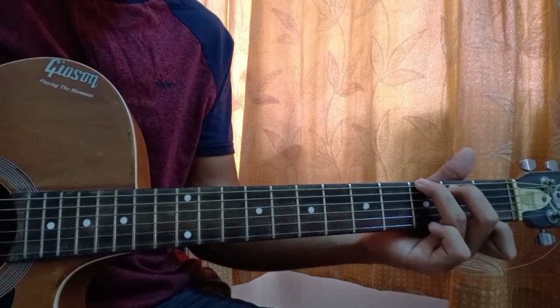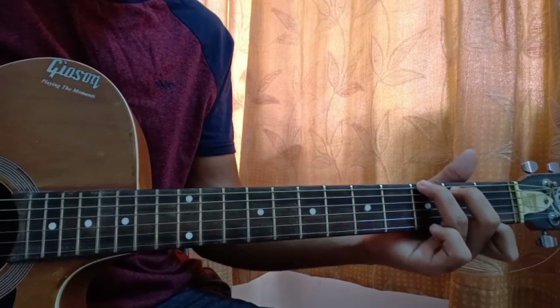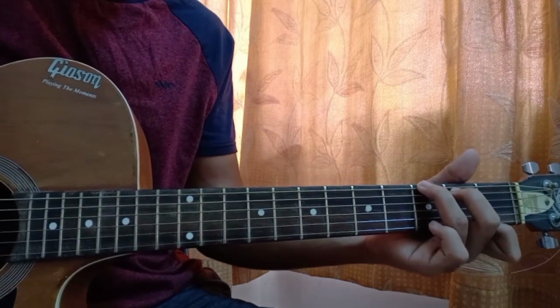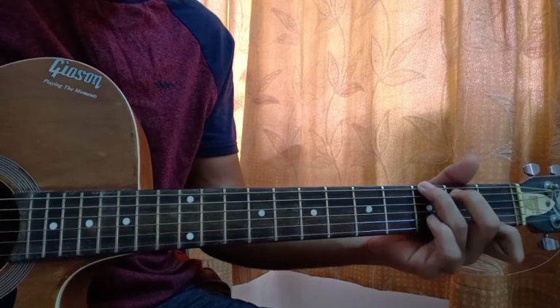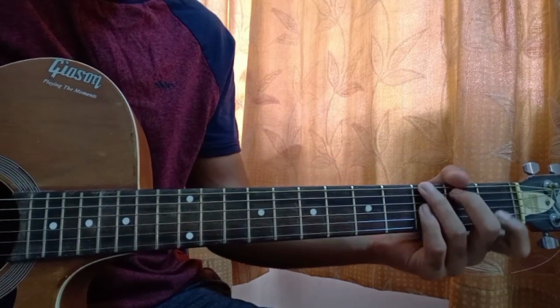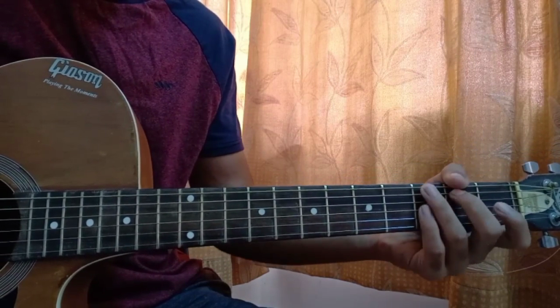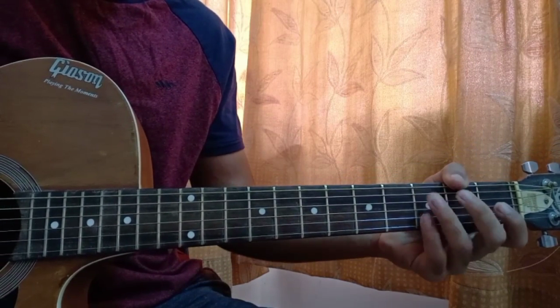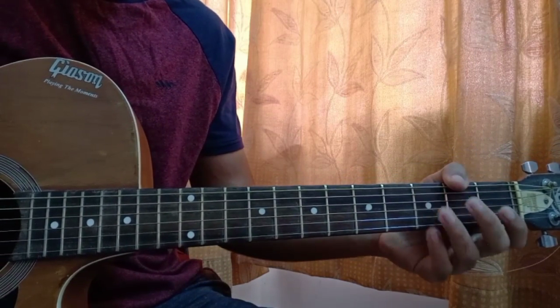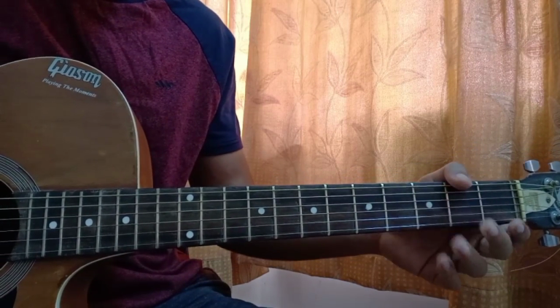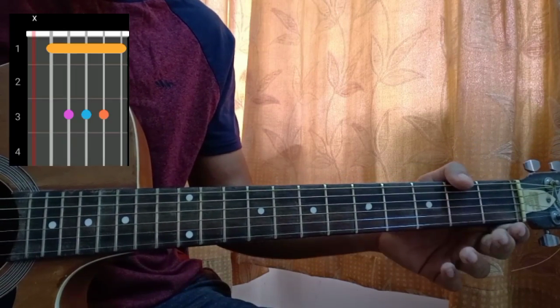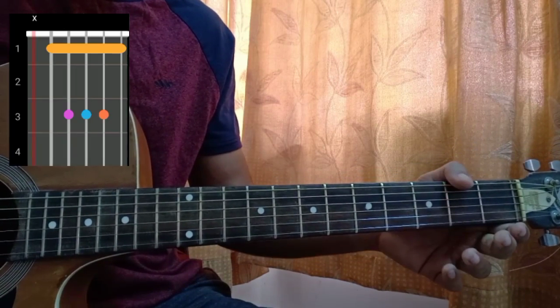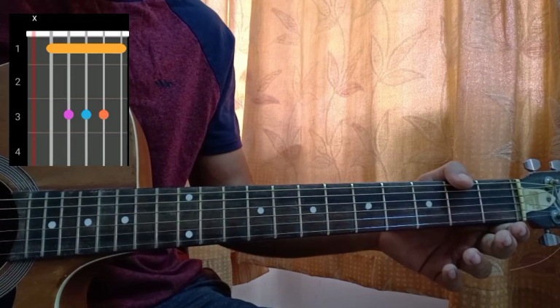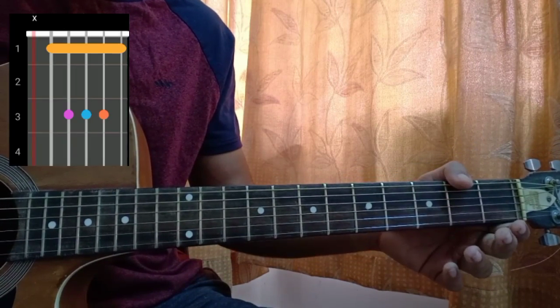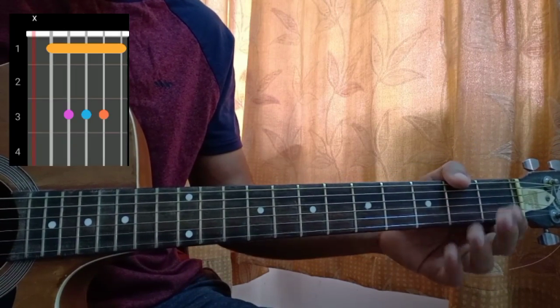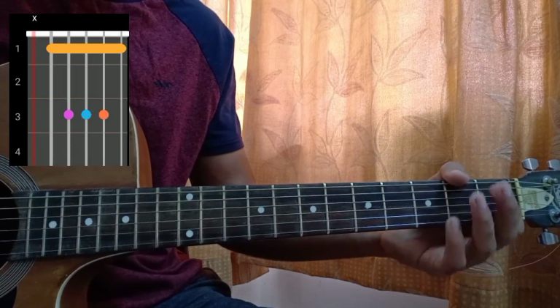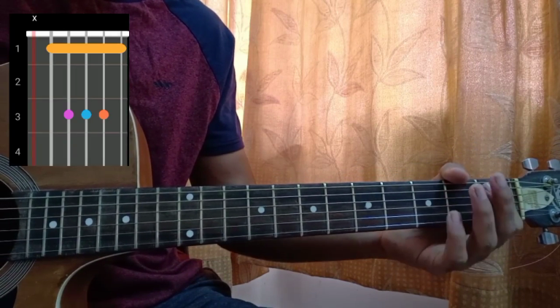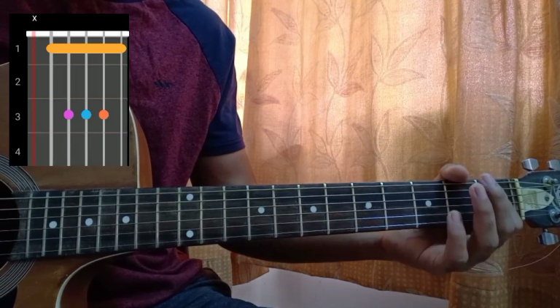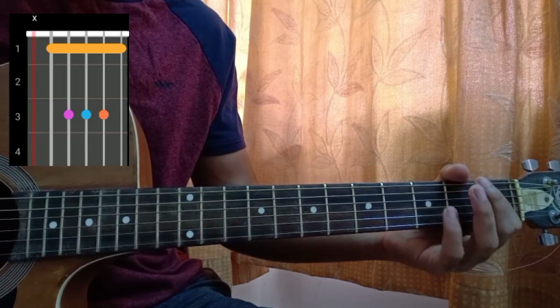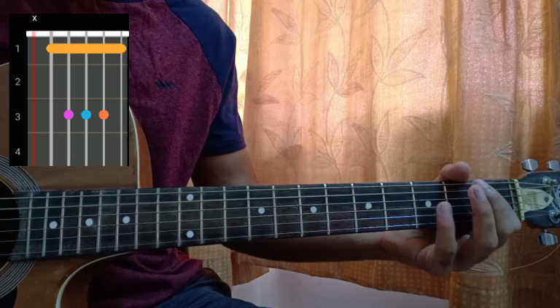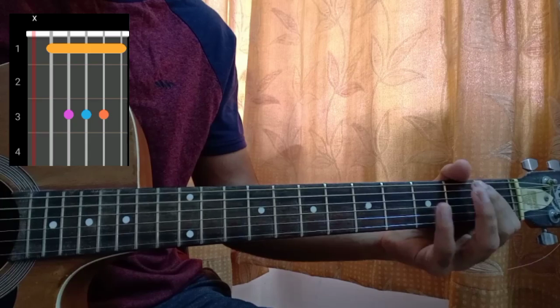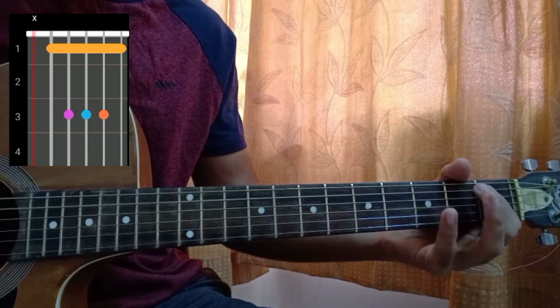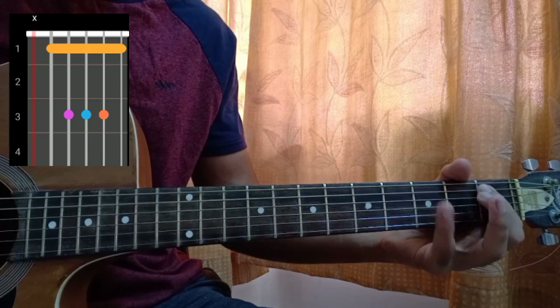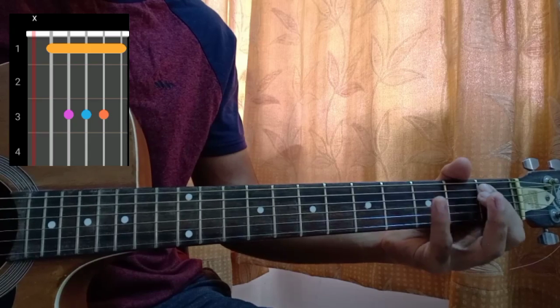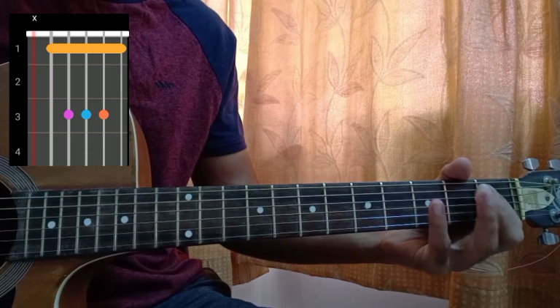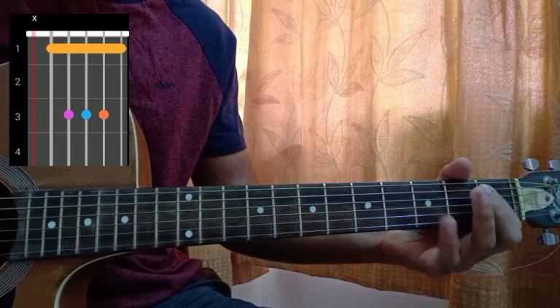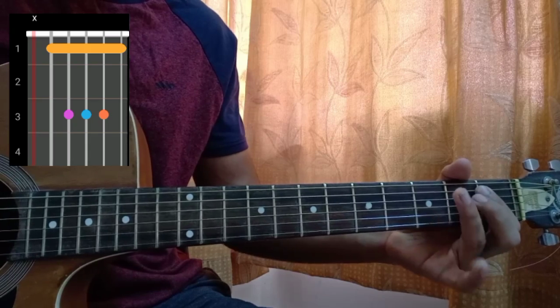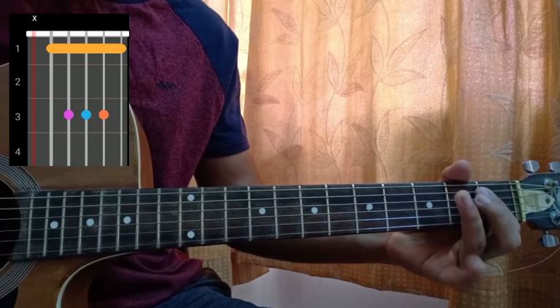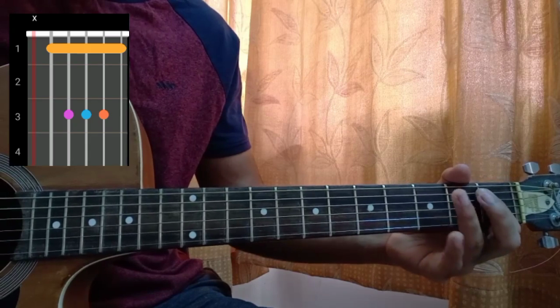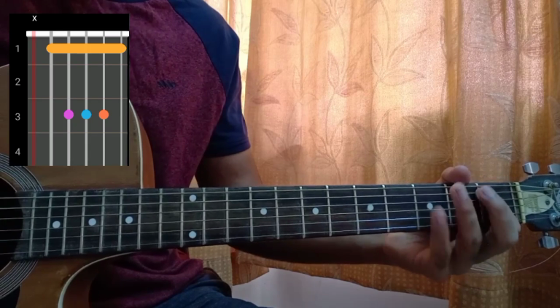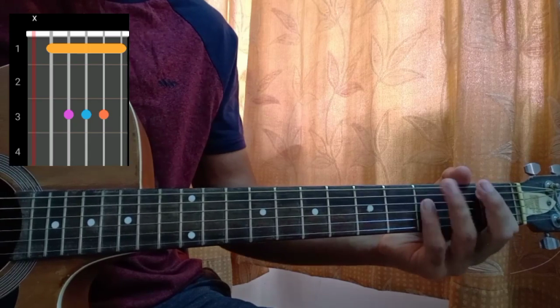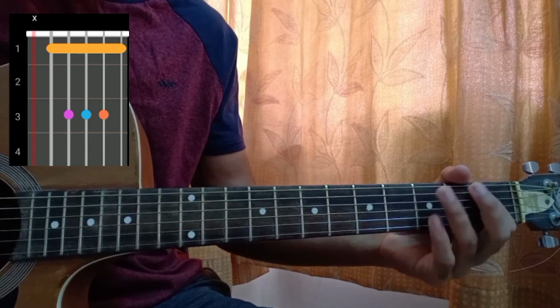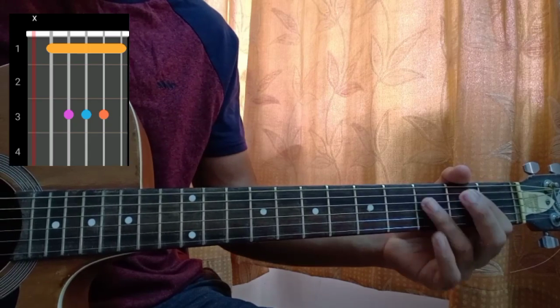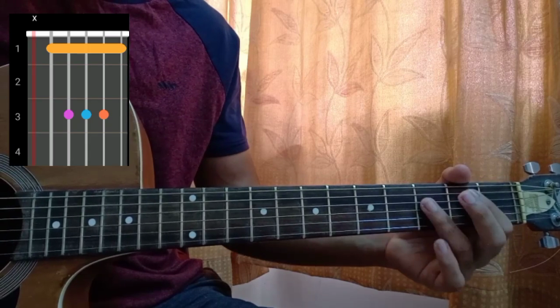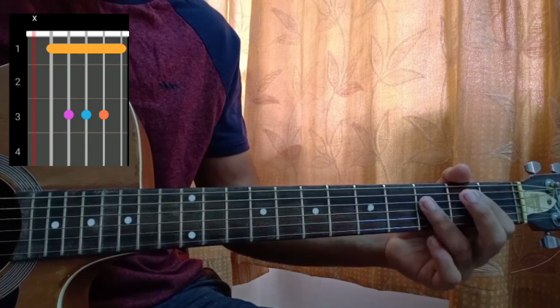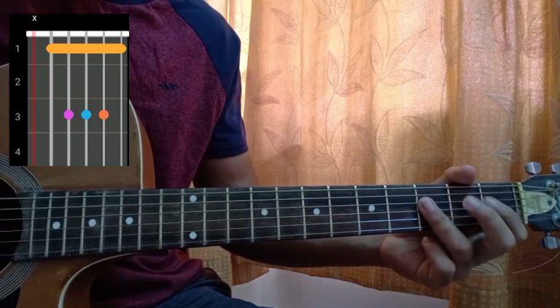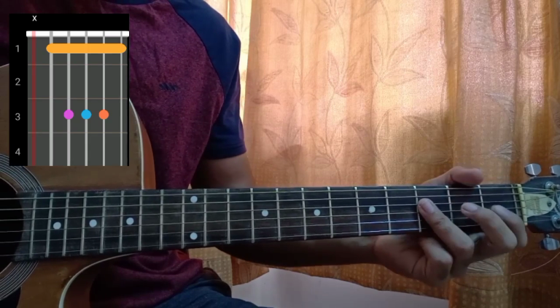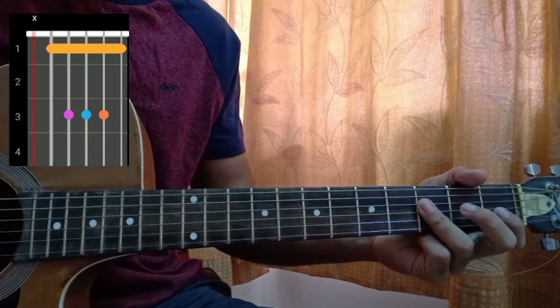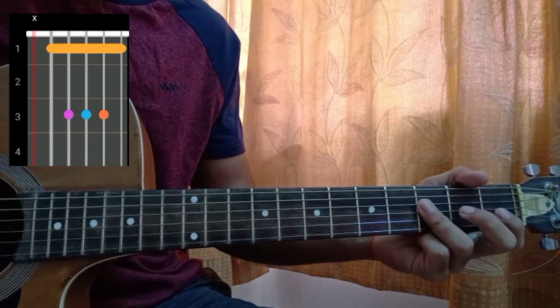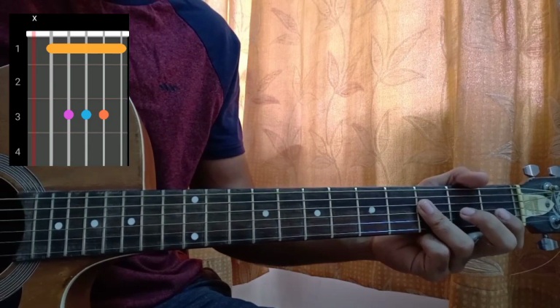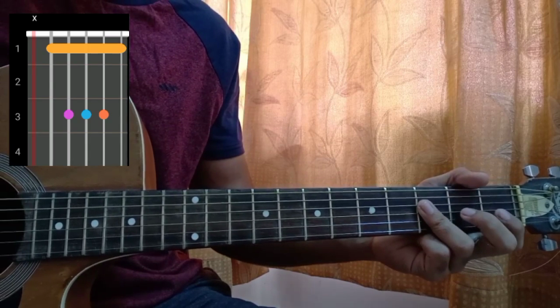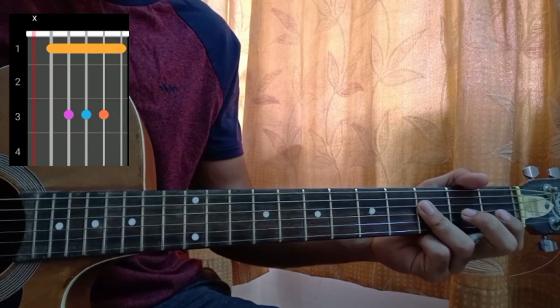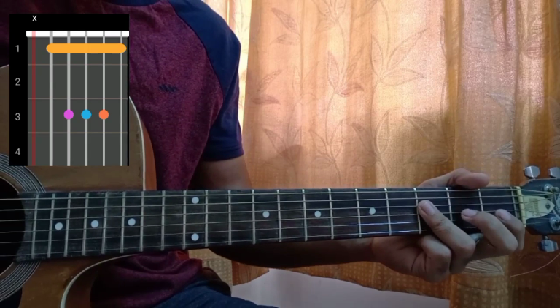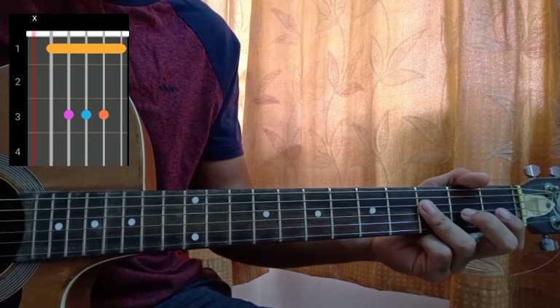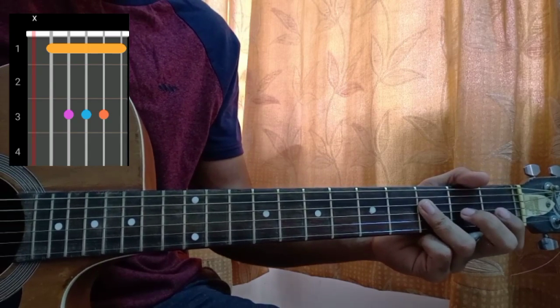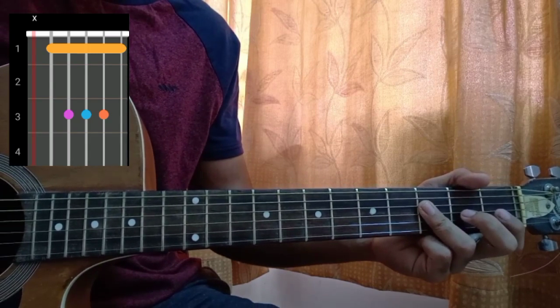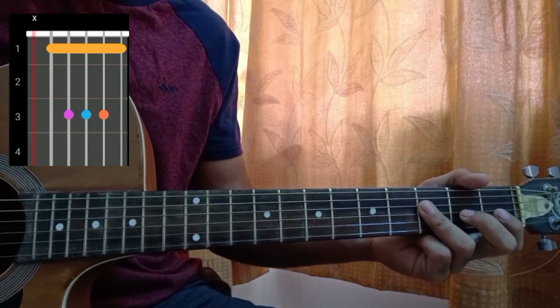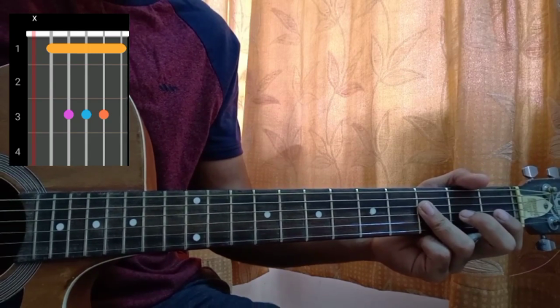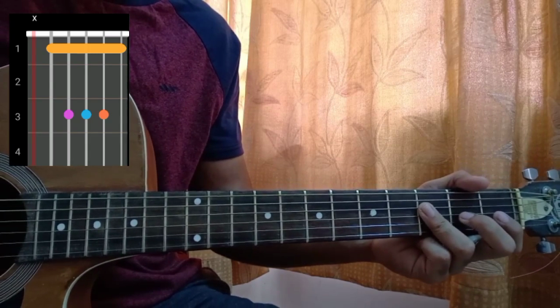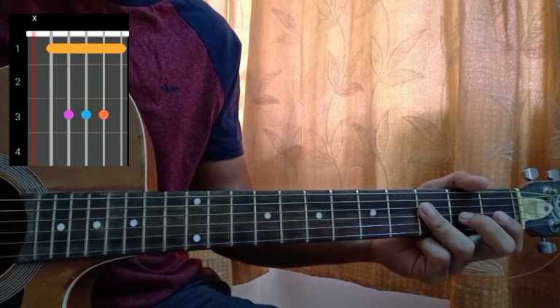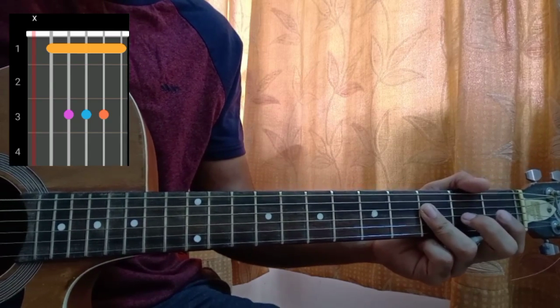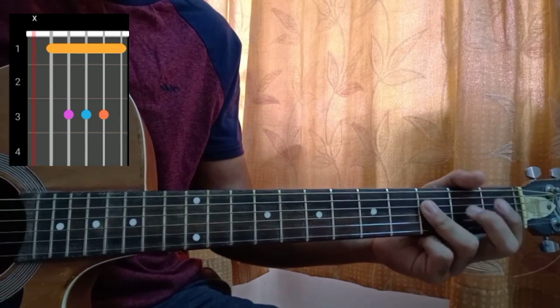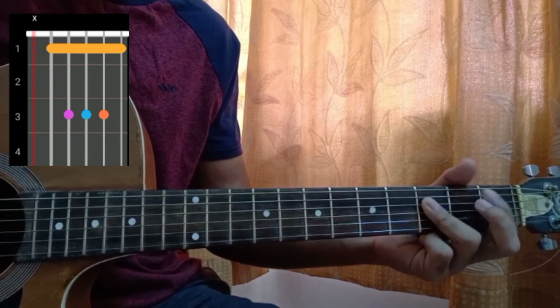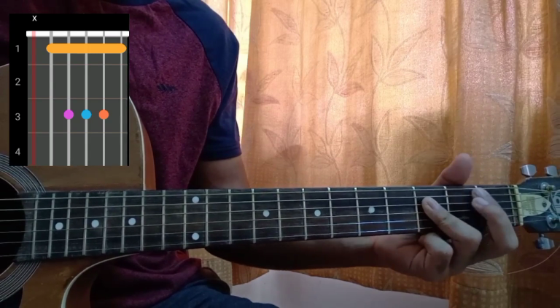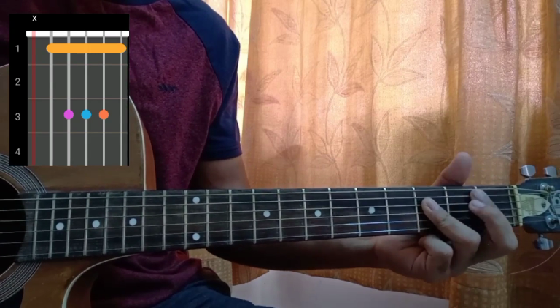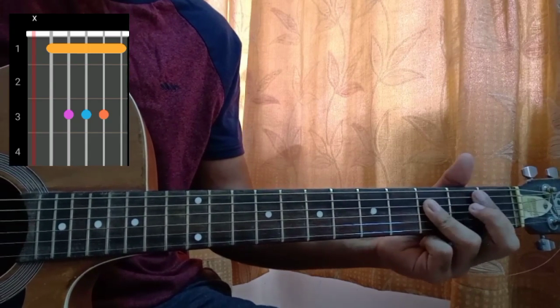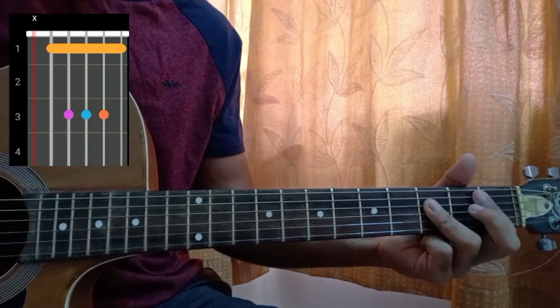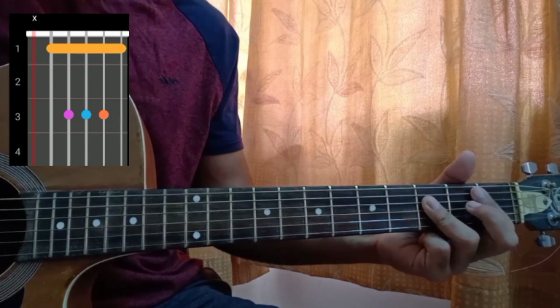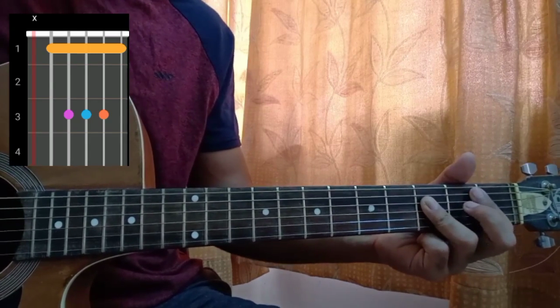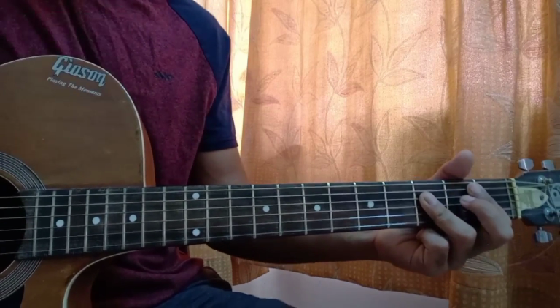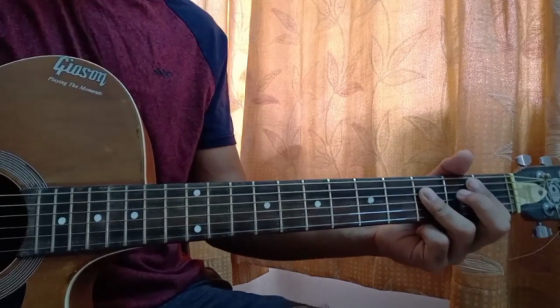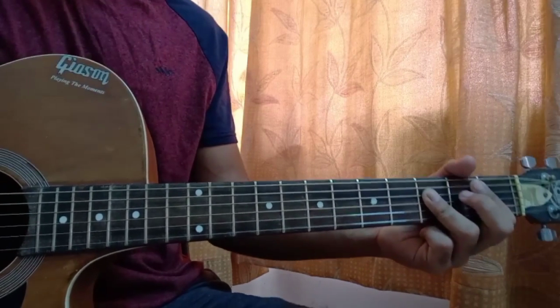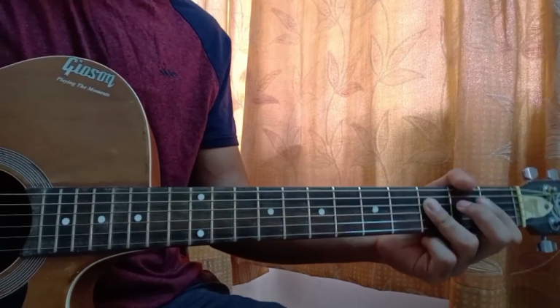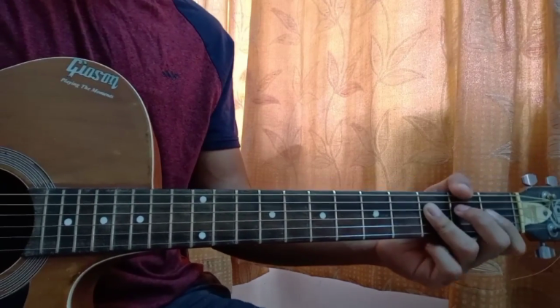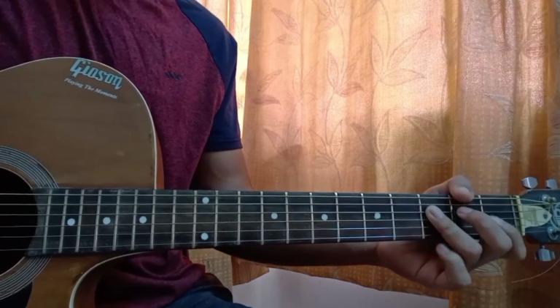And then you have a B flat: mute on the E, one on the A, and pinky or ring finger barre on the third fret of the D, G, and B strings. Keep the high E string muted.